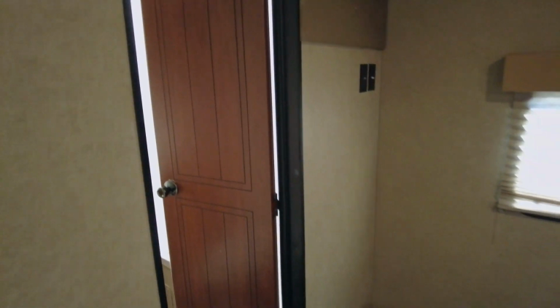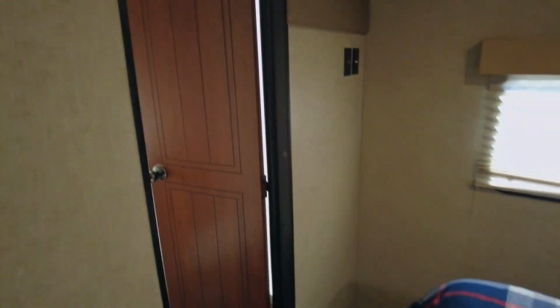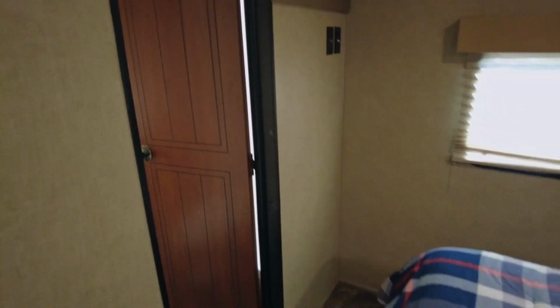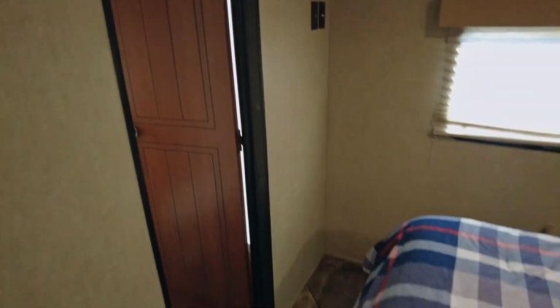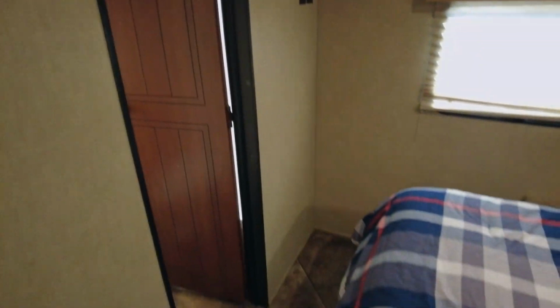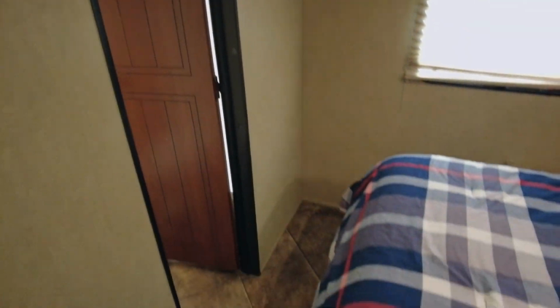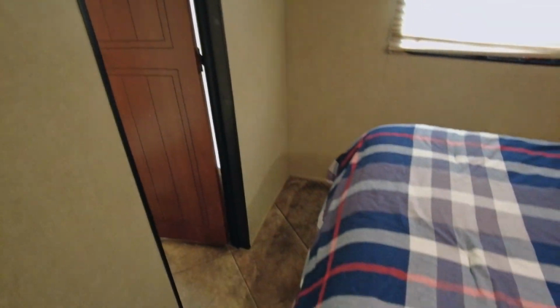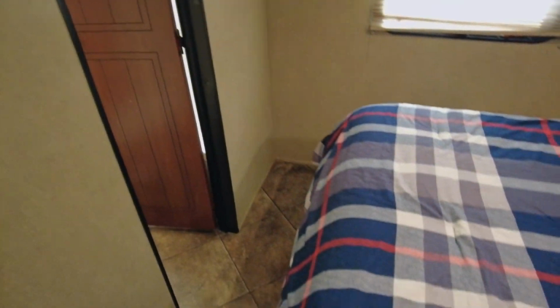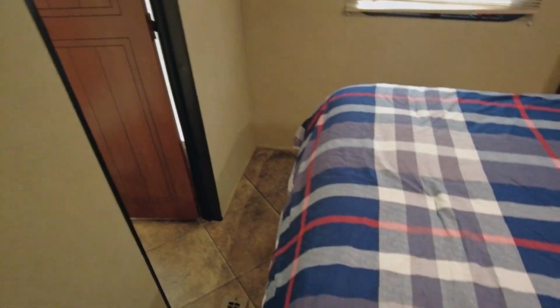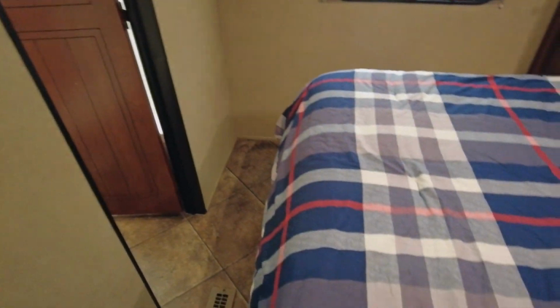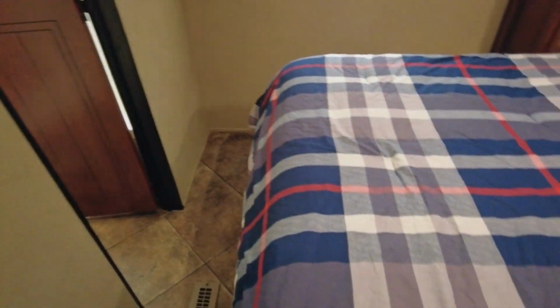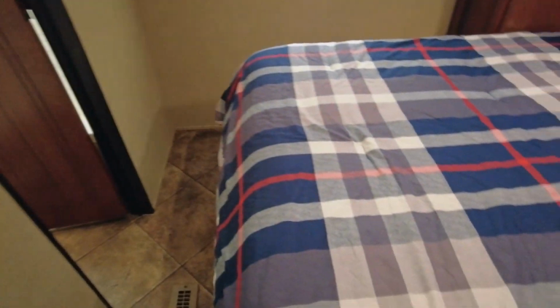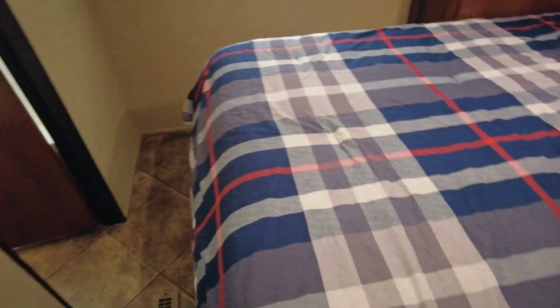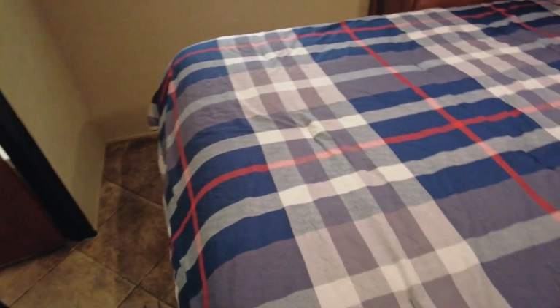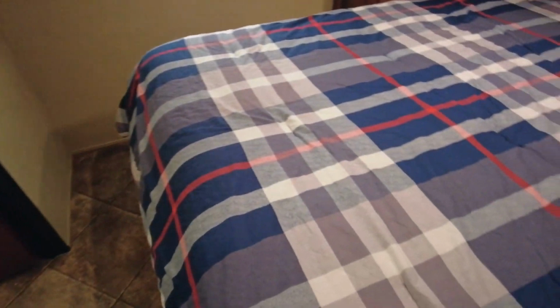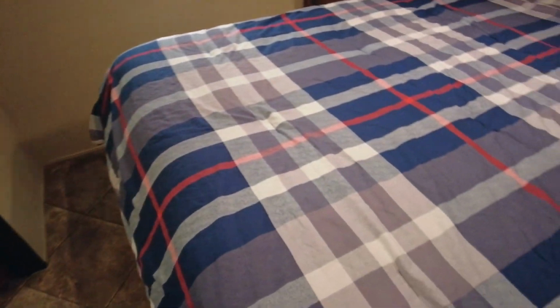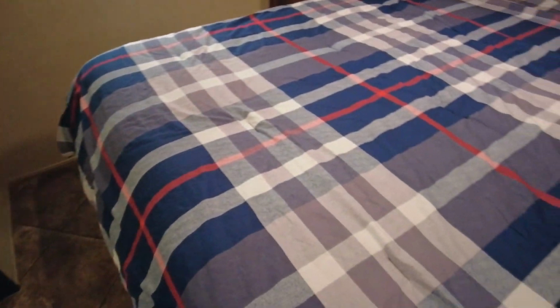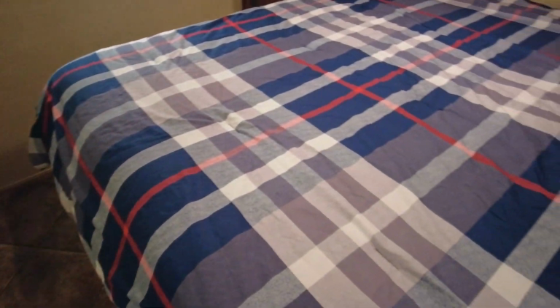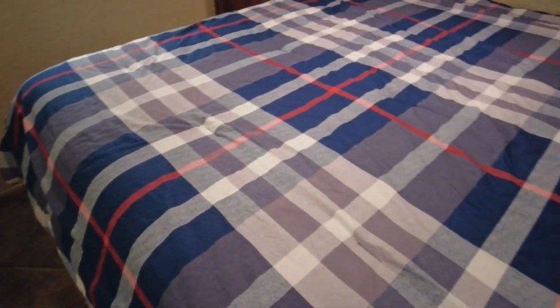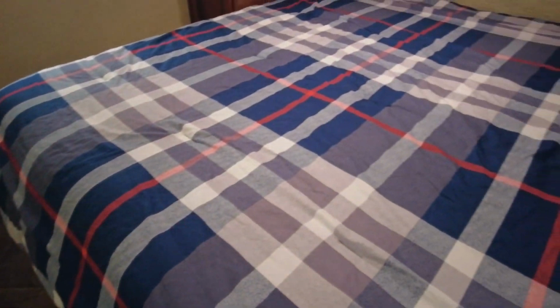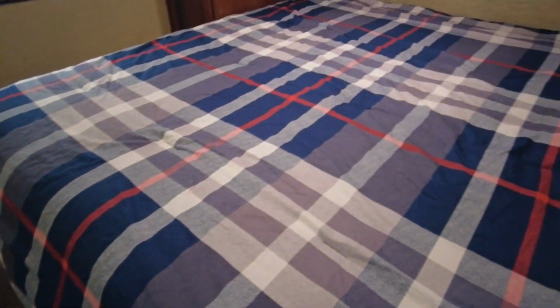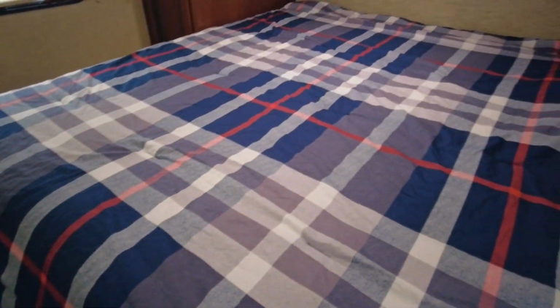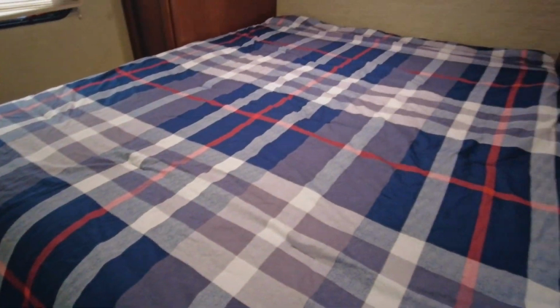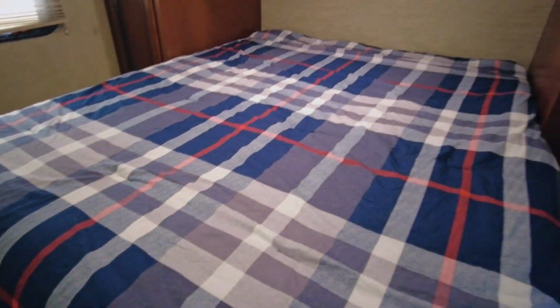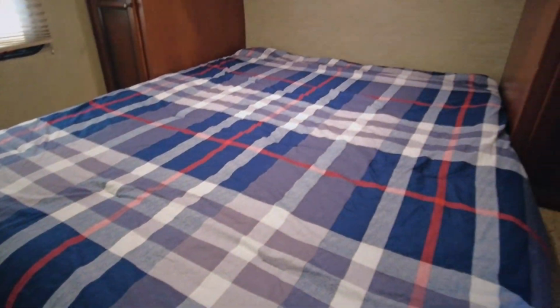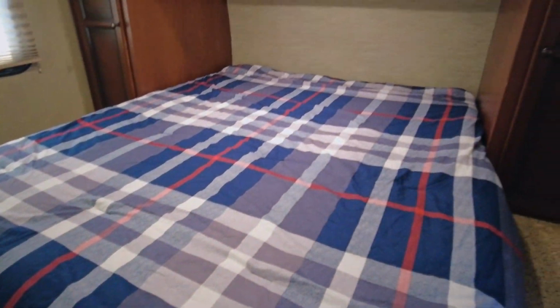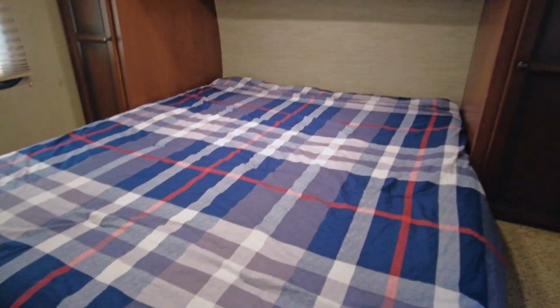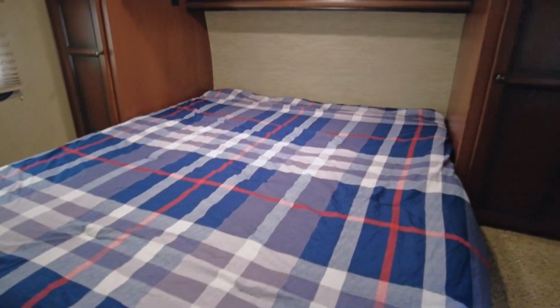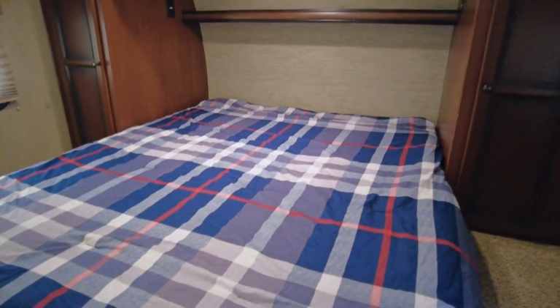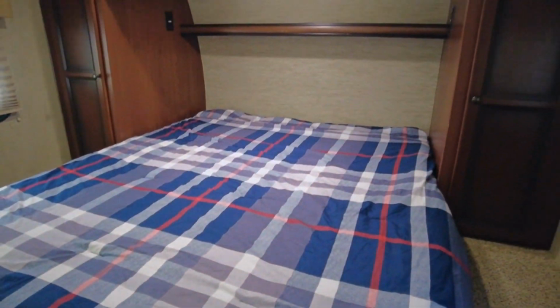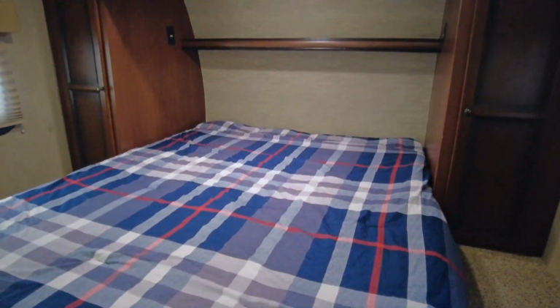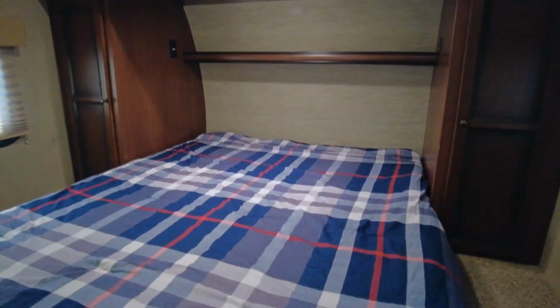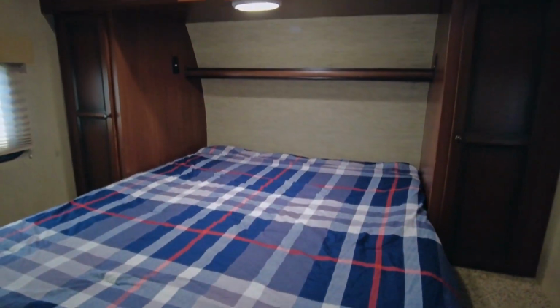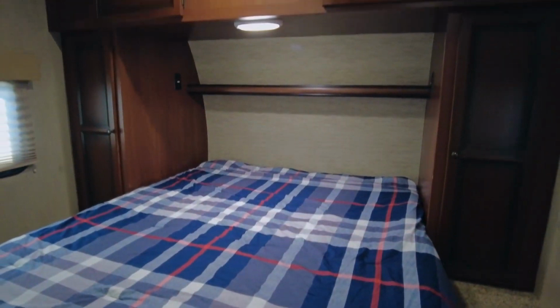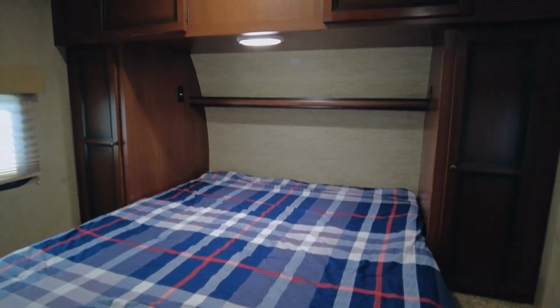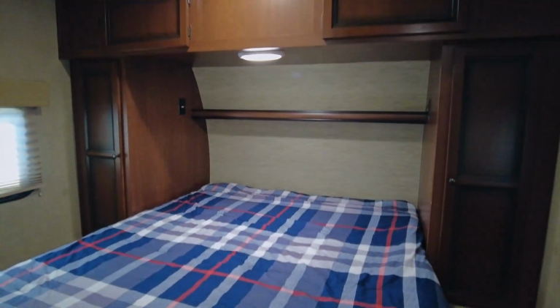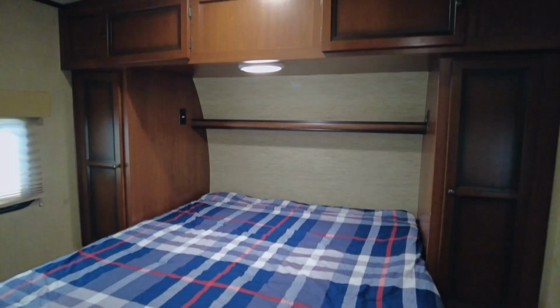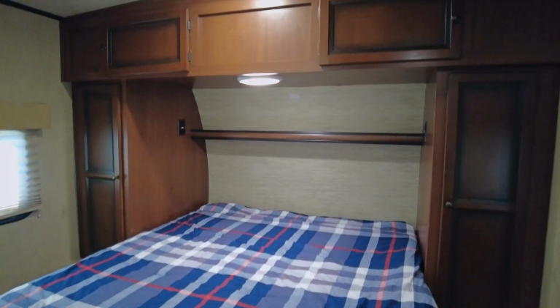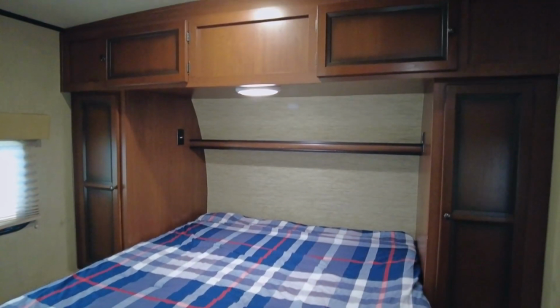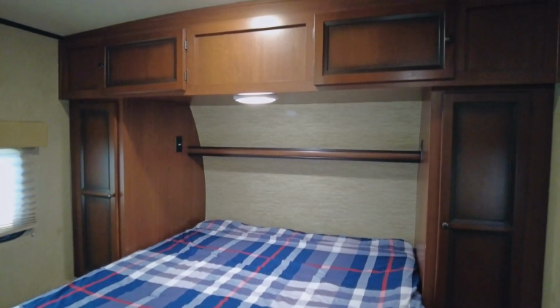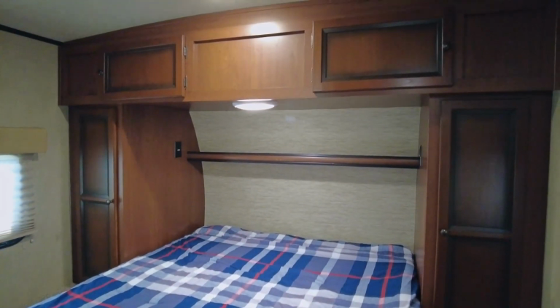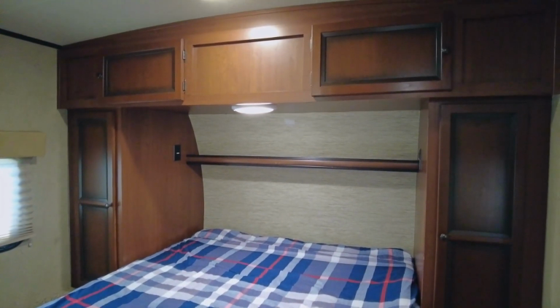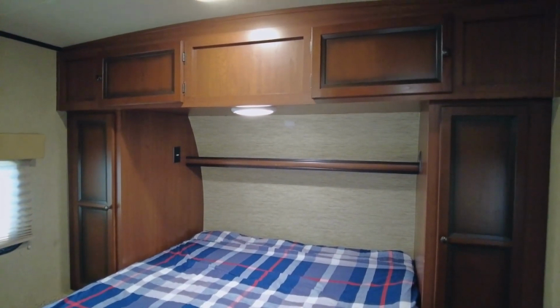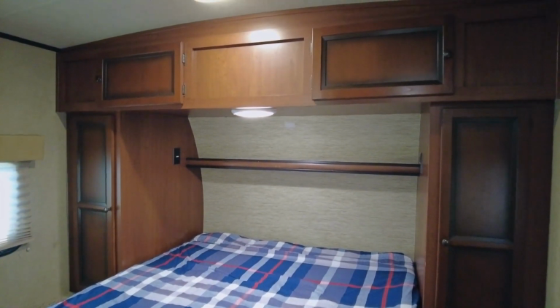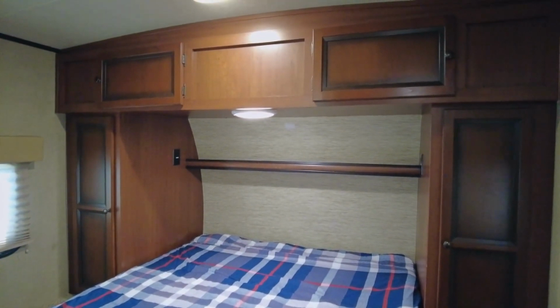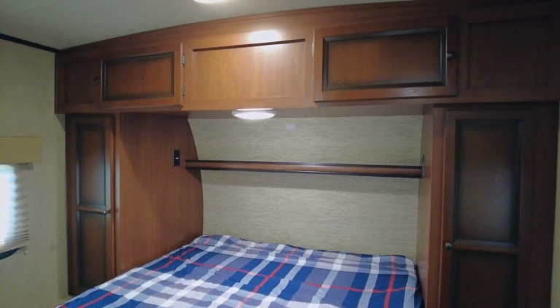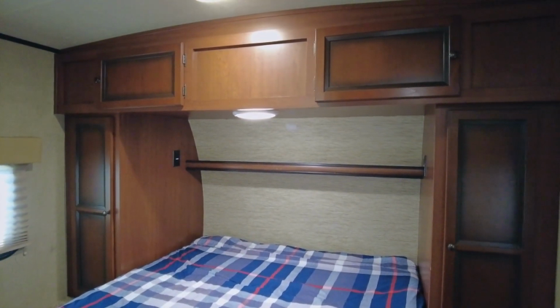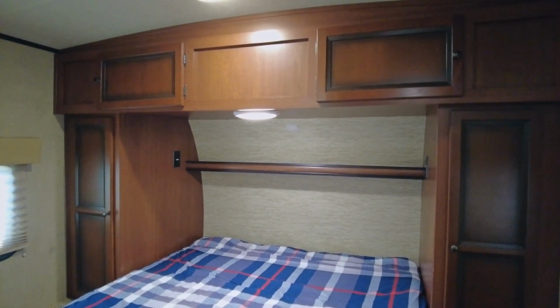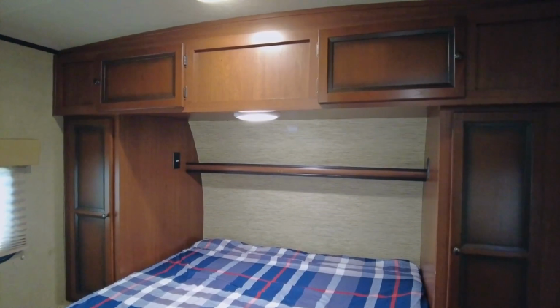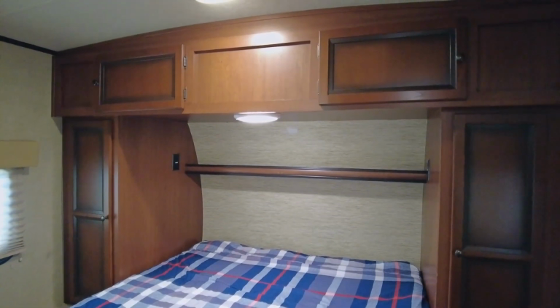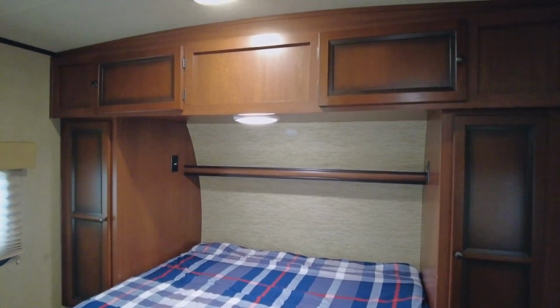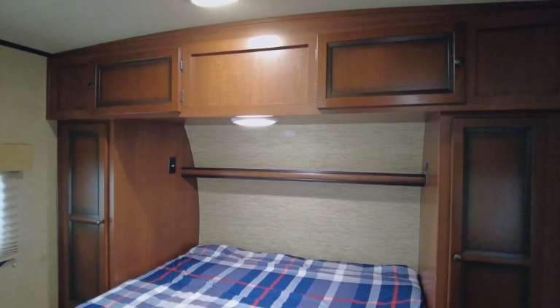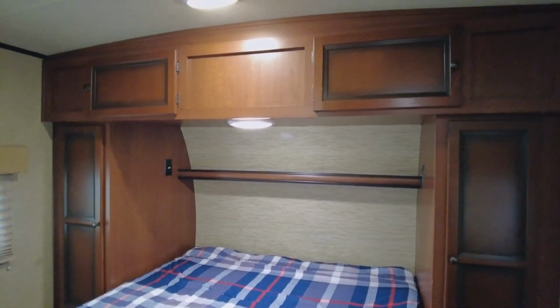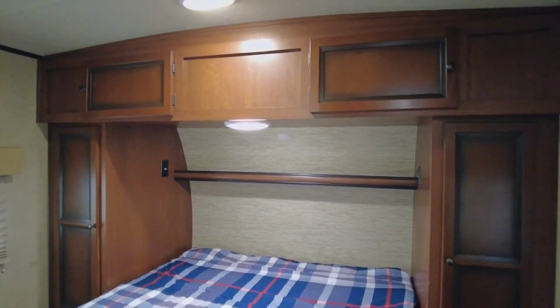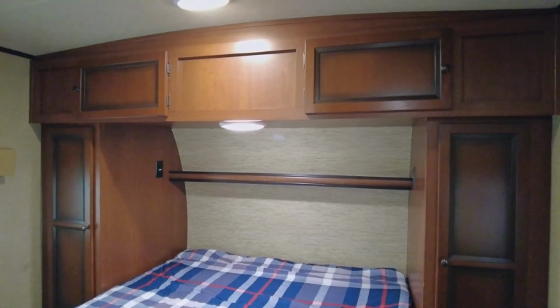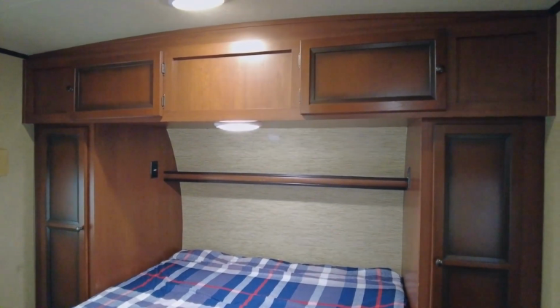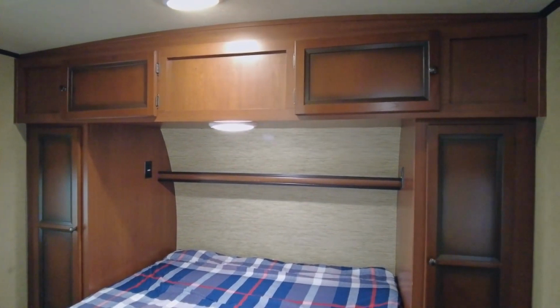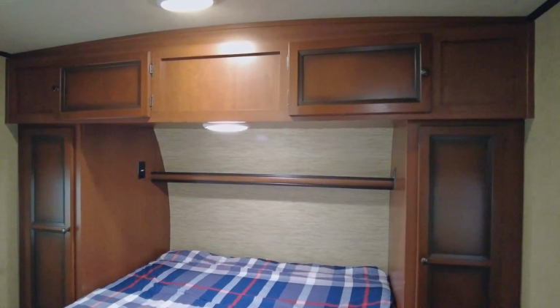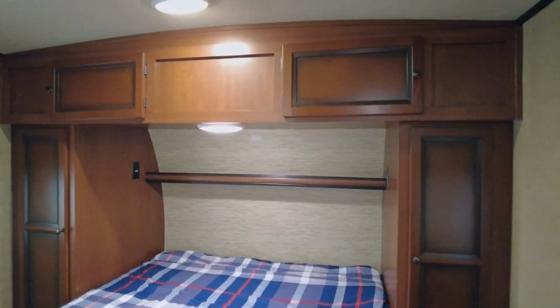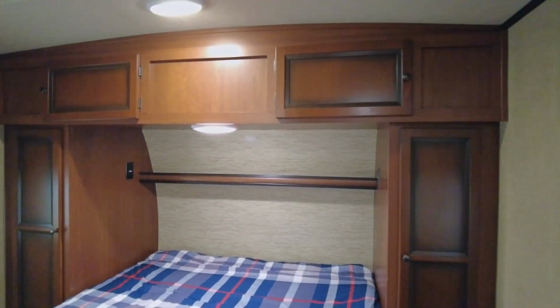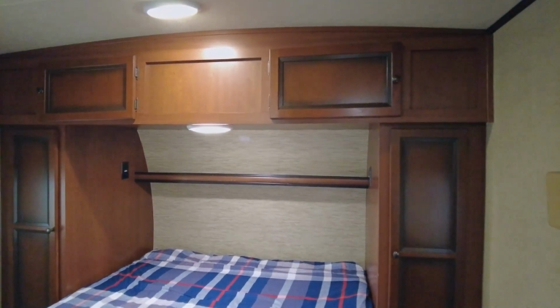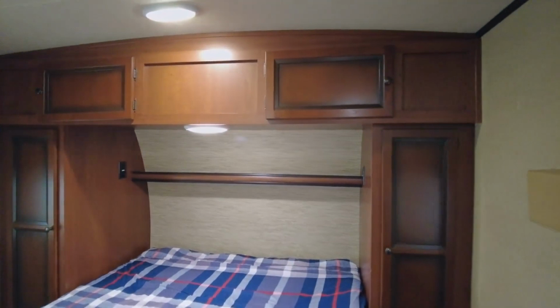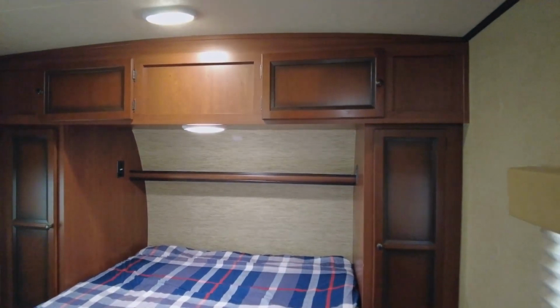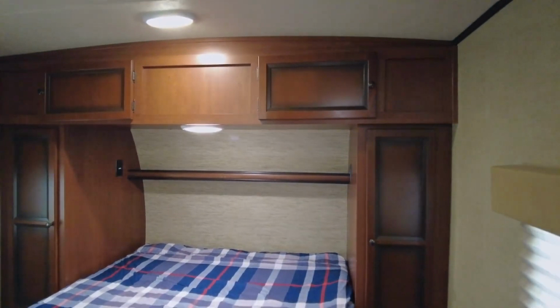The front master bedroom has a queen-size bed with wardrobes on both sides and large overhead cabinets.